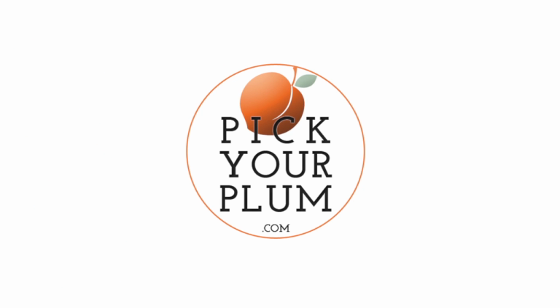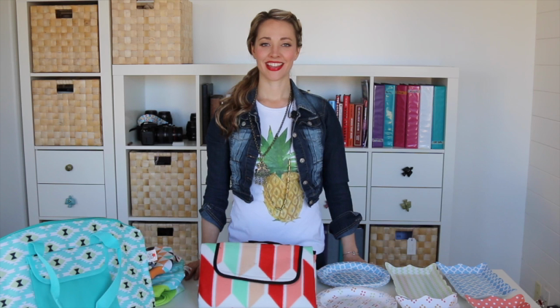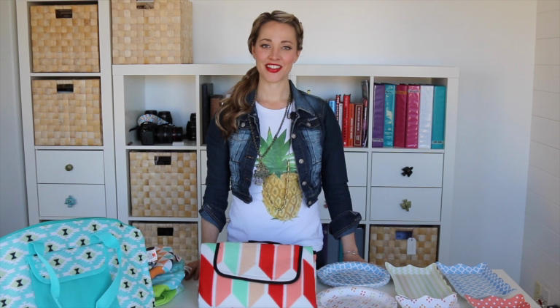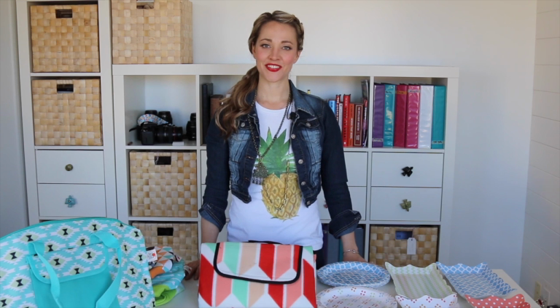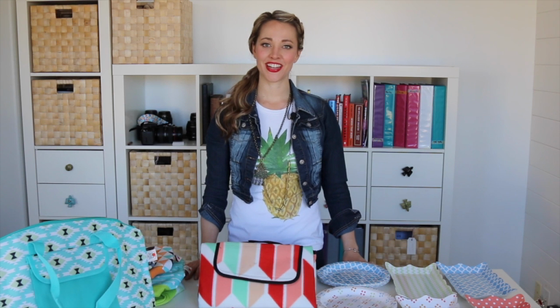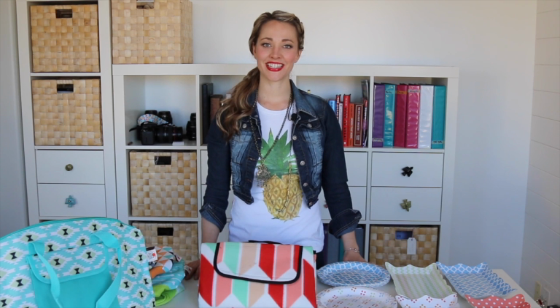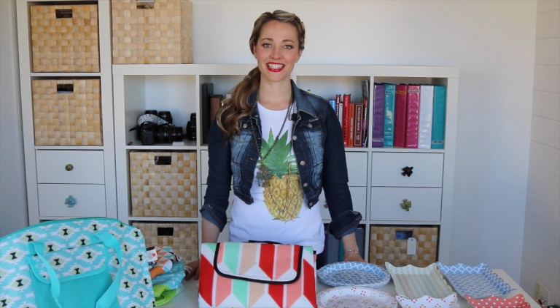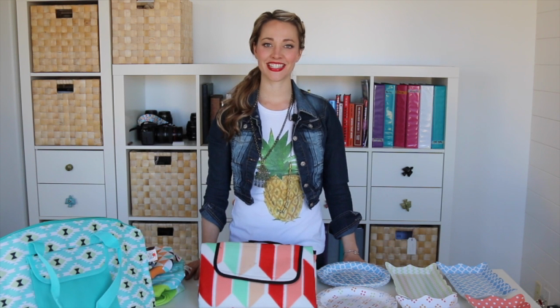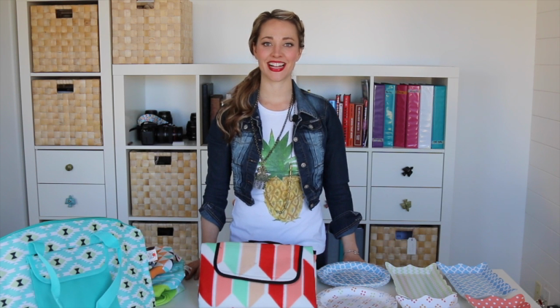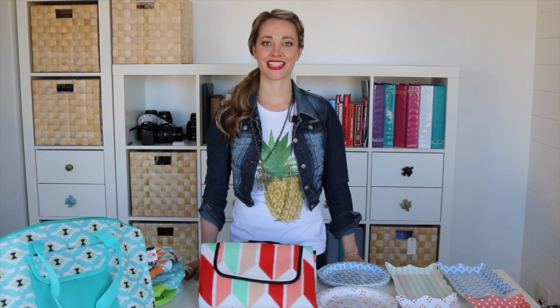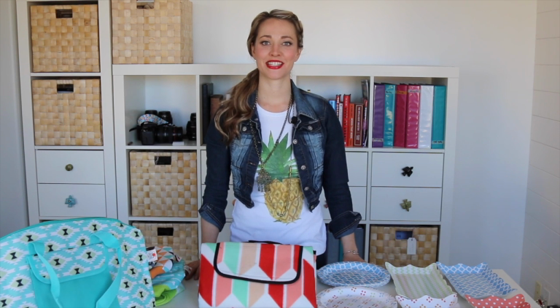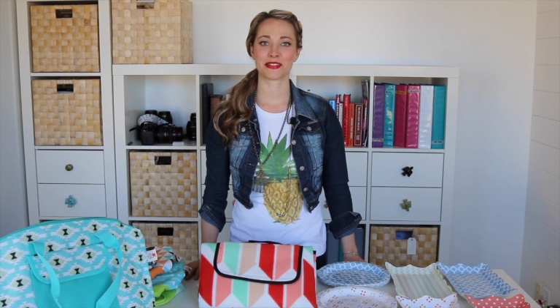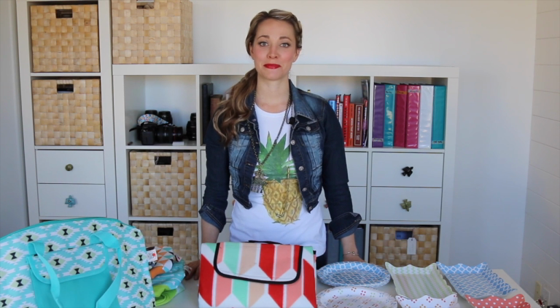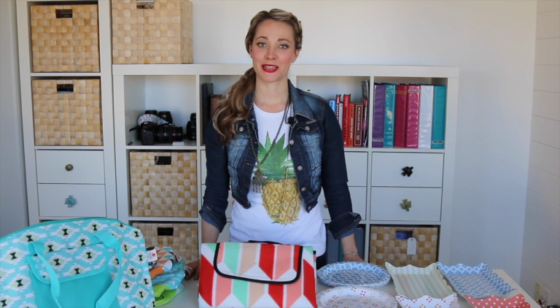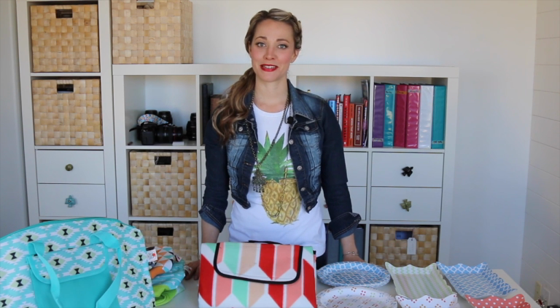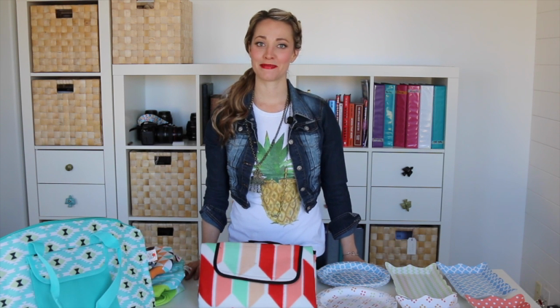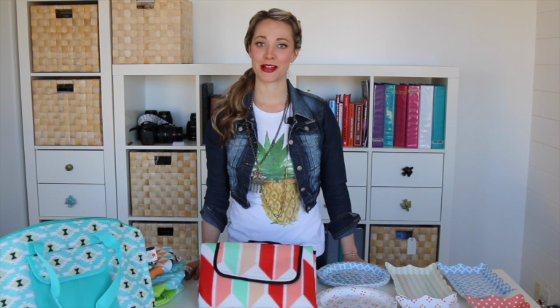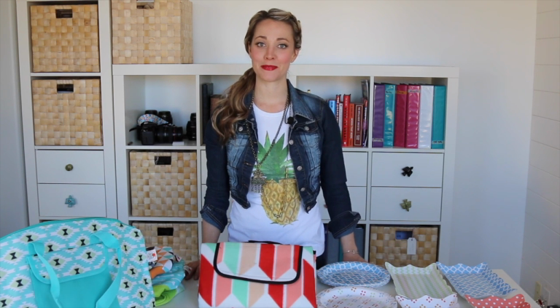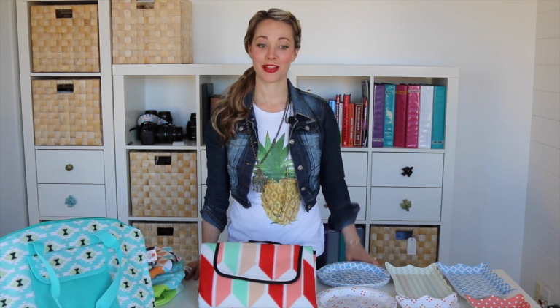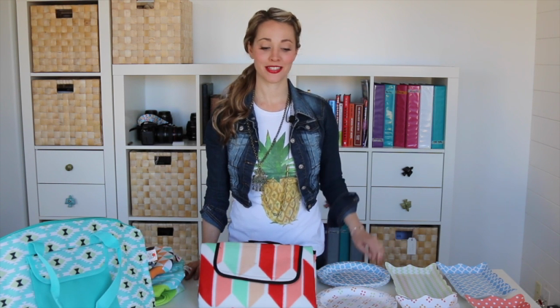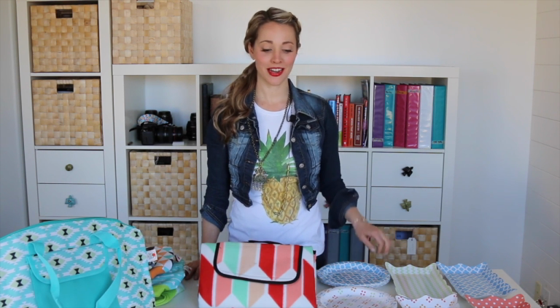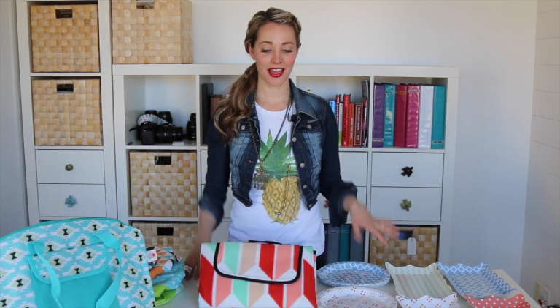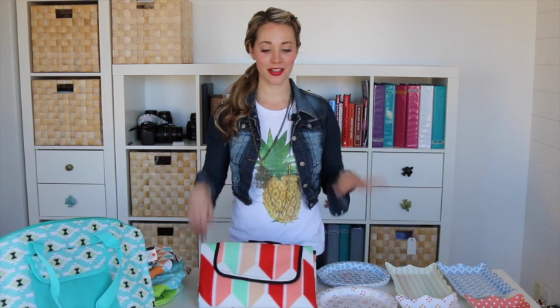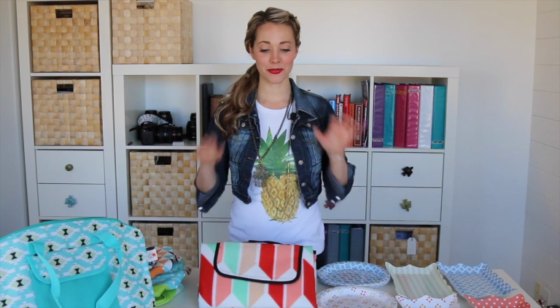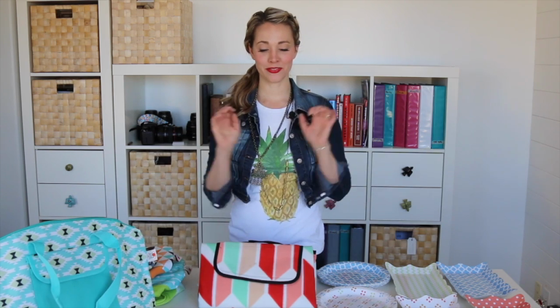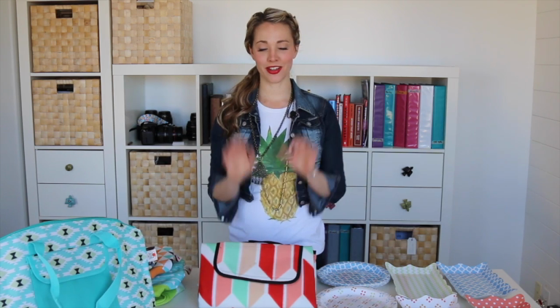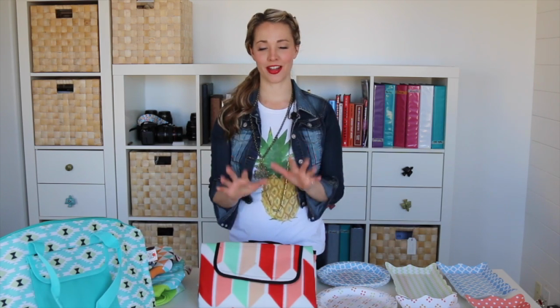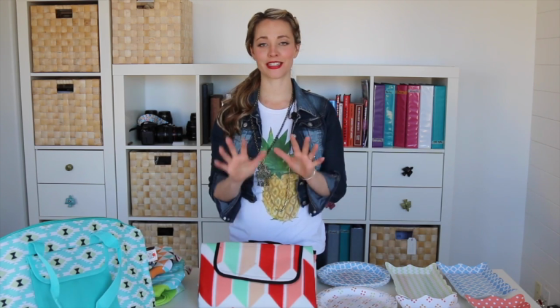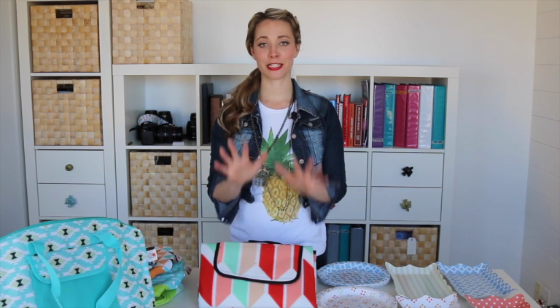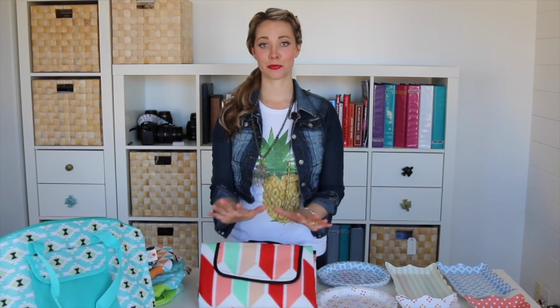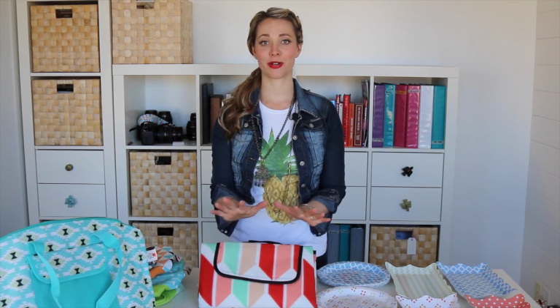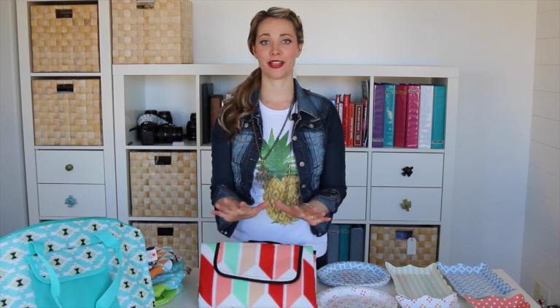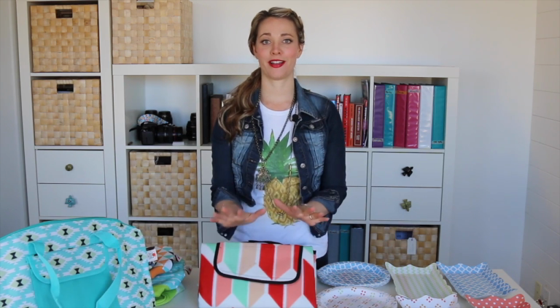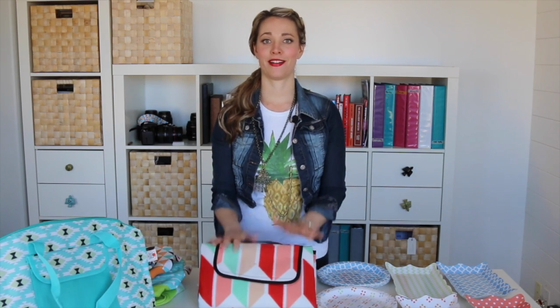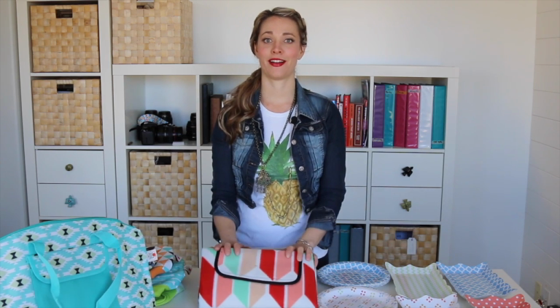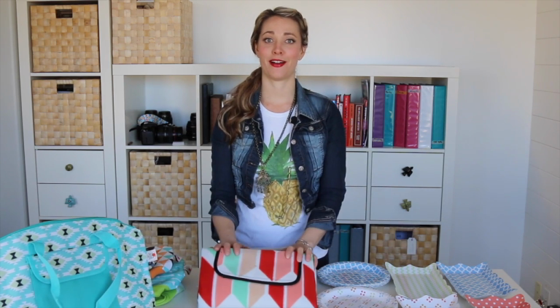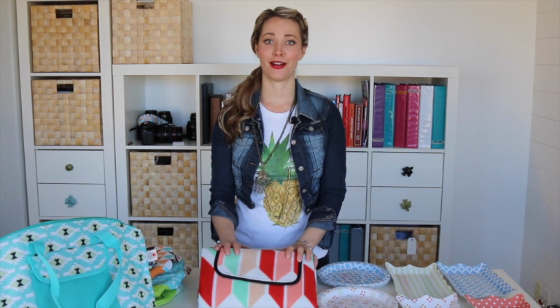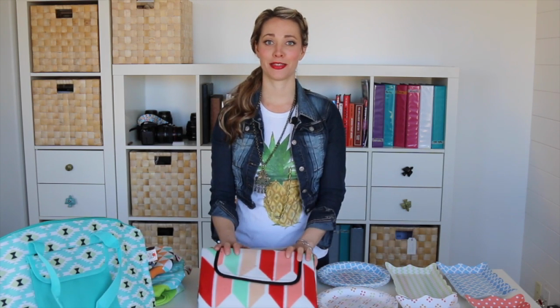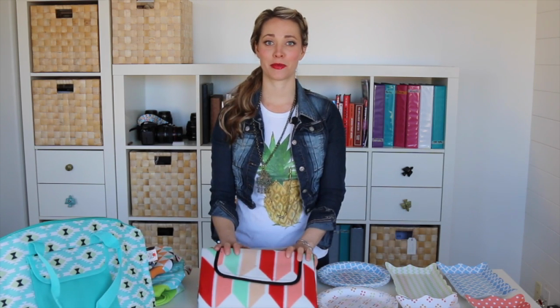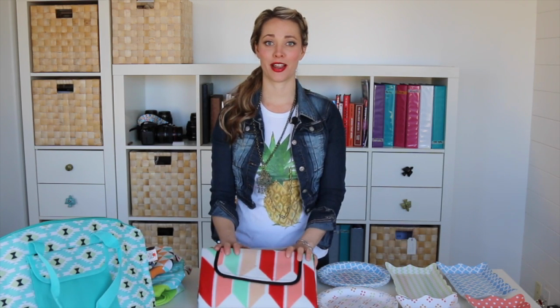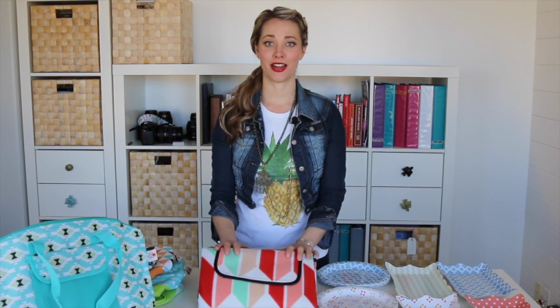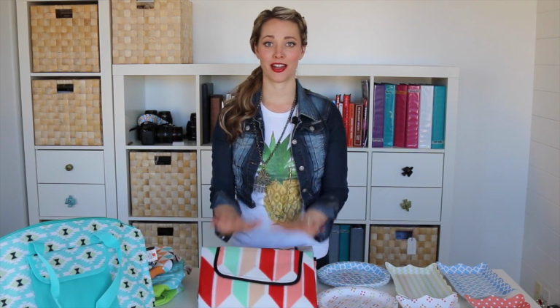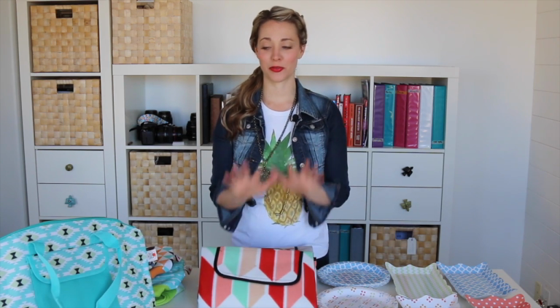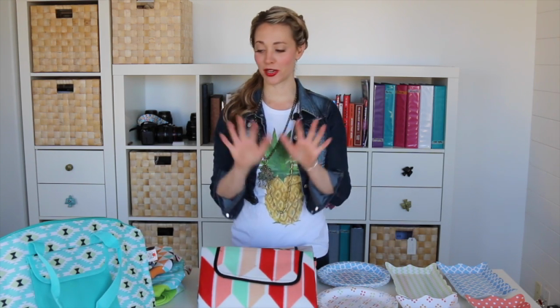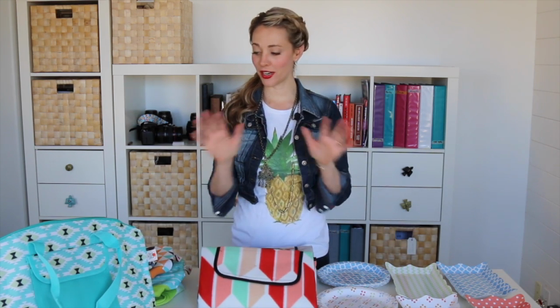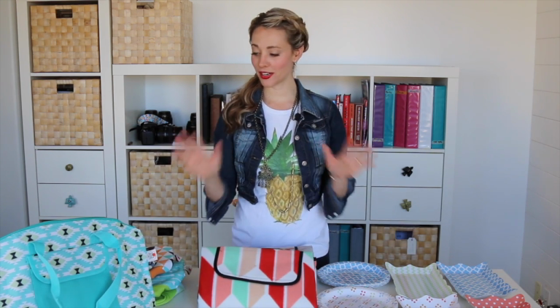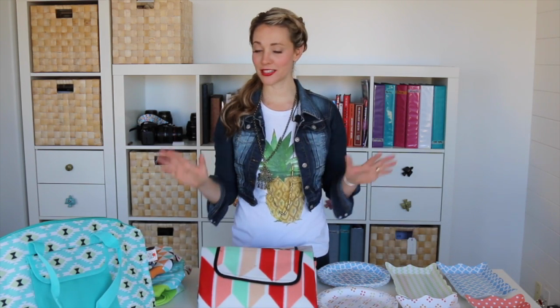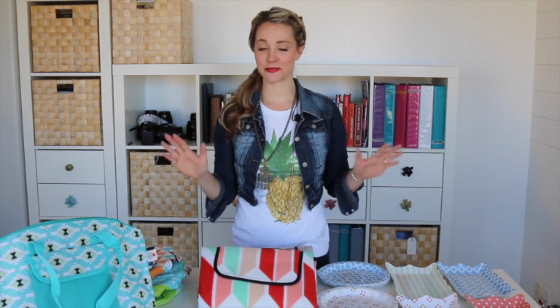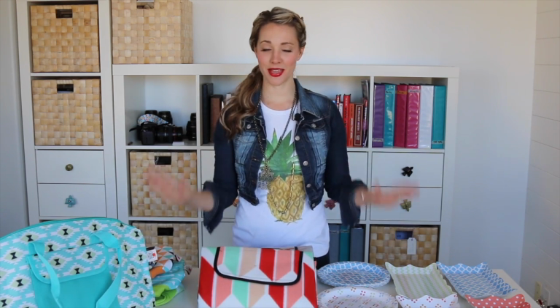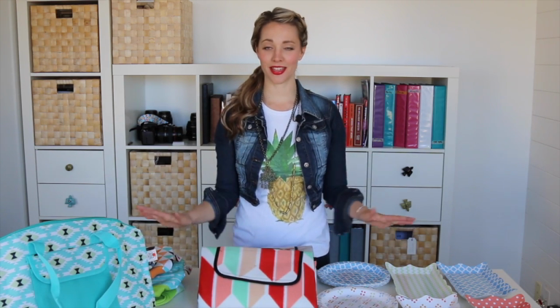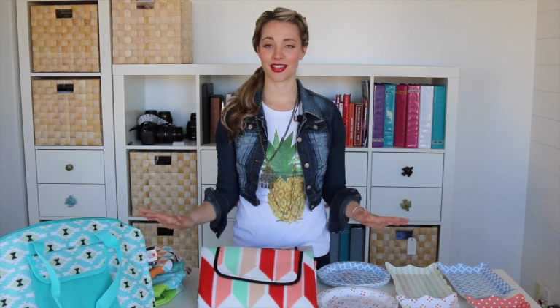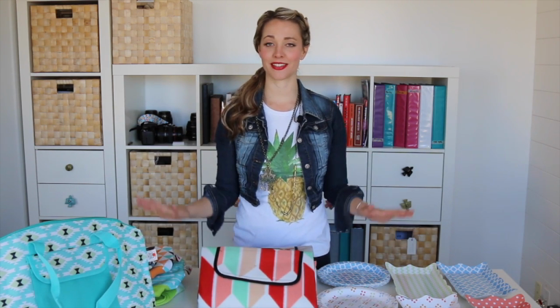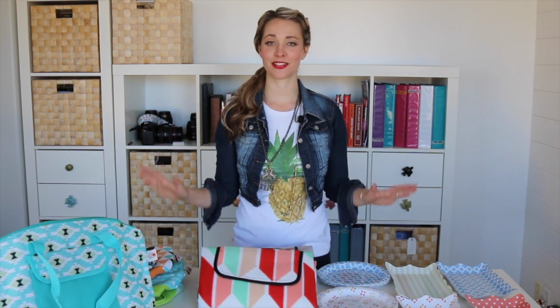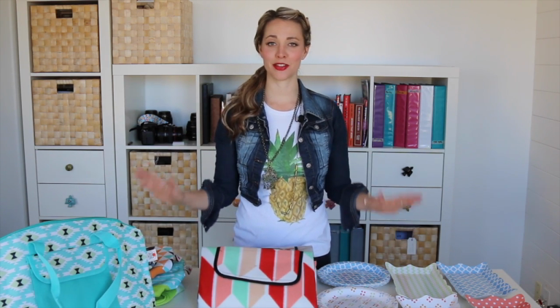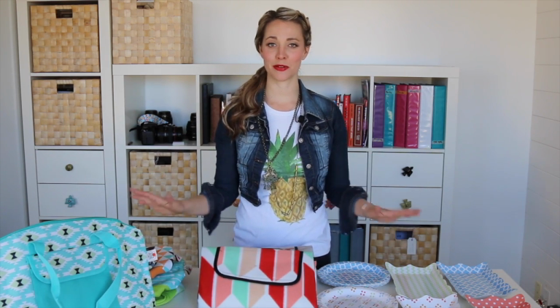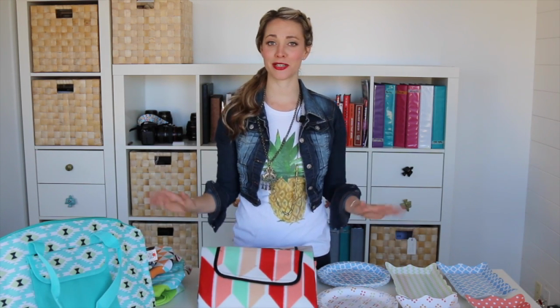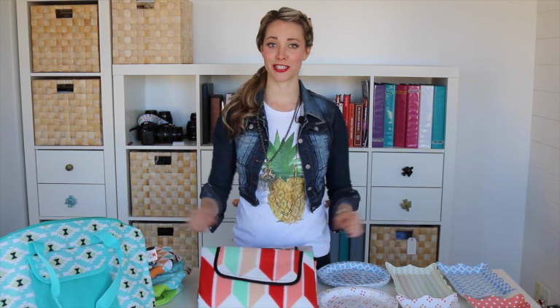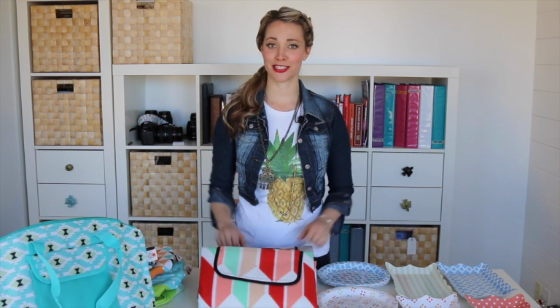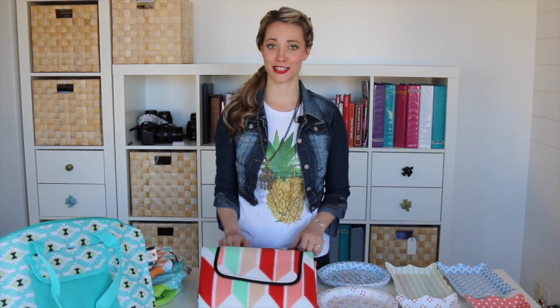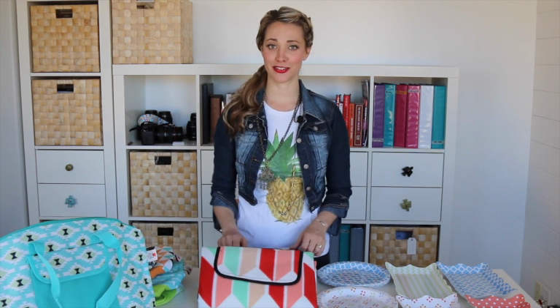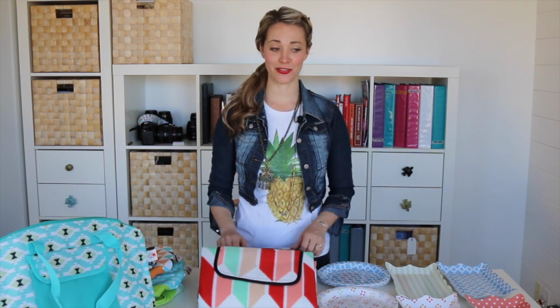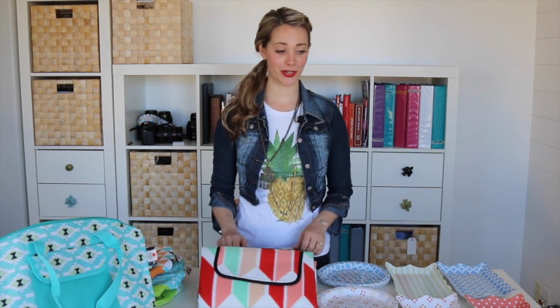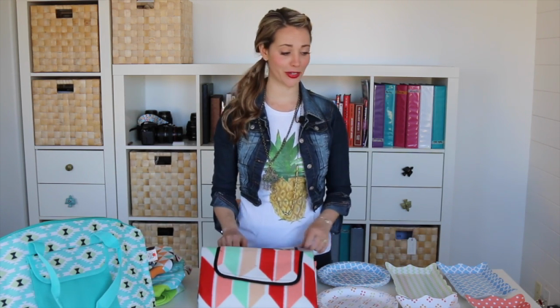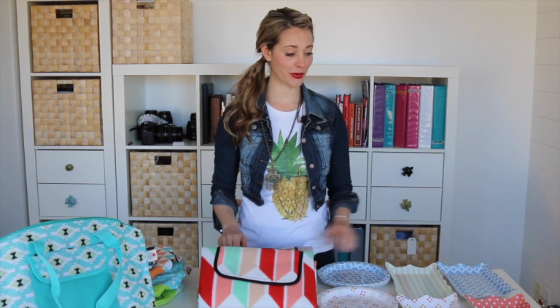Hi friends, it's Allison with Pick Your Plum. Today we've got spring on the brain and we're here to make it so much easier for you.